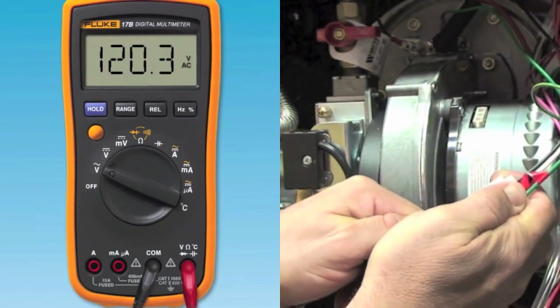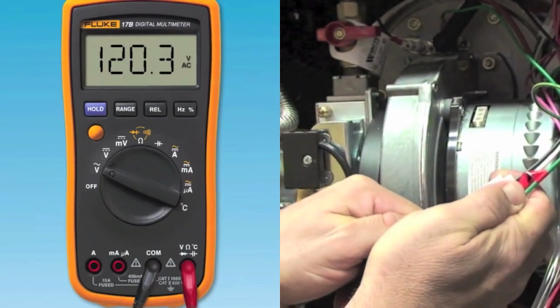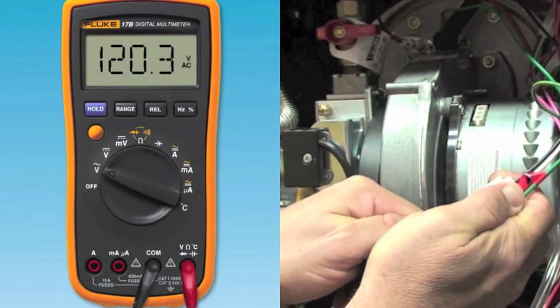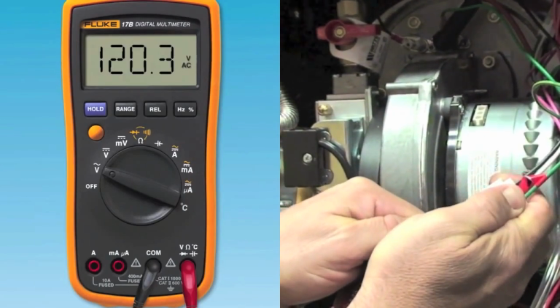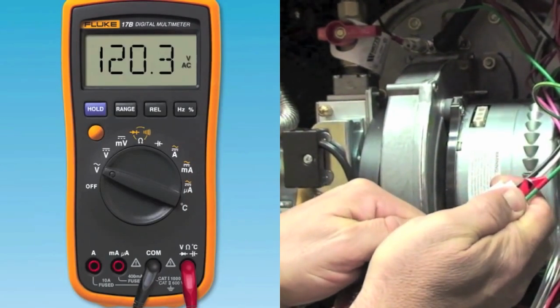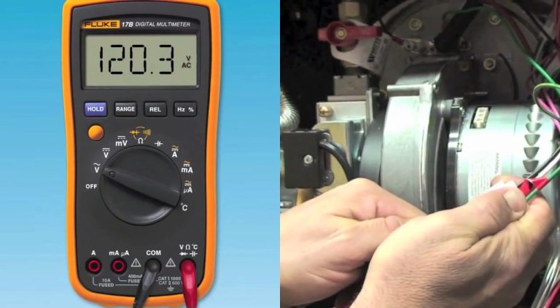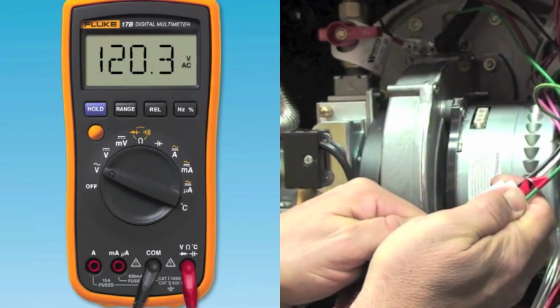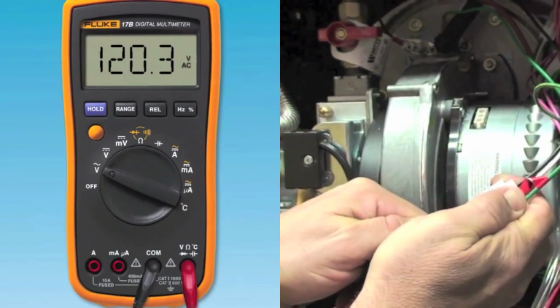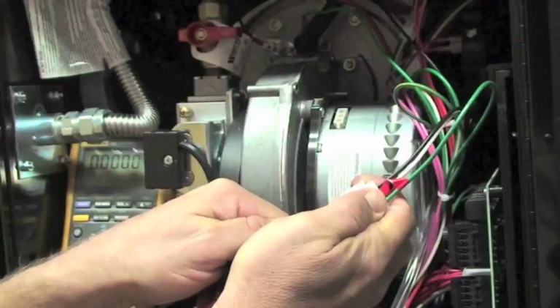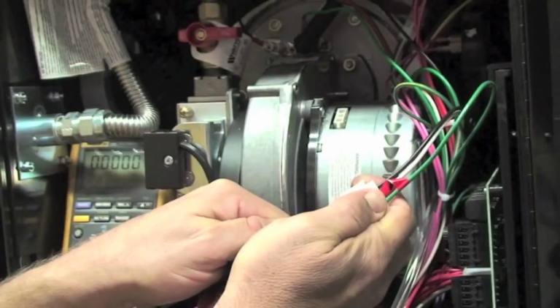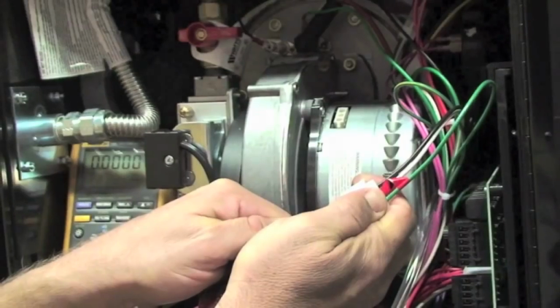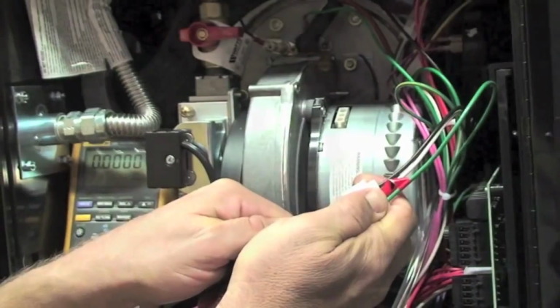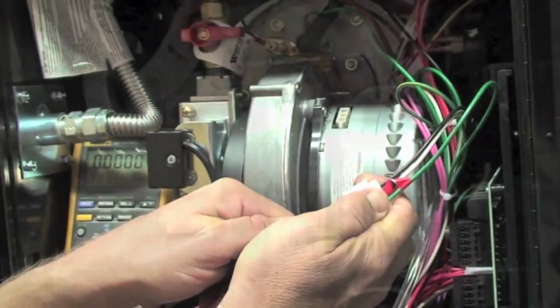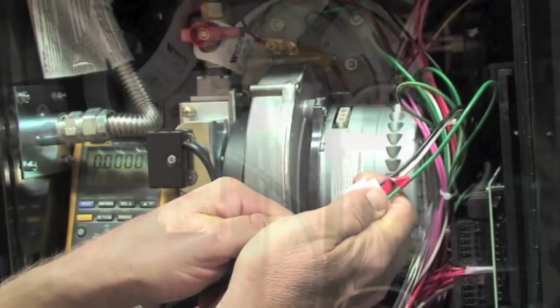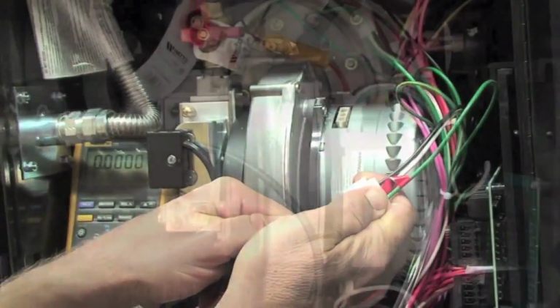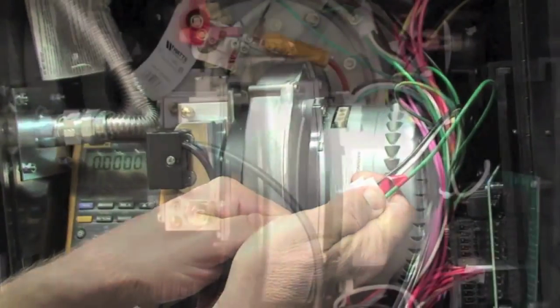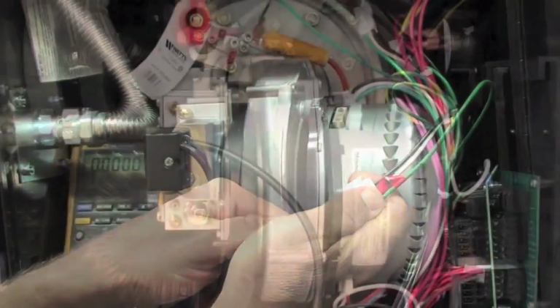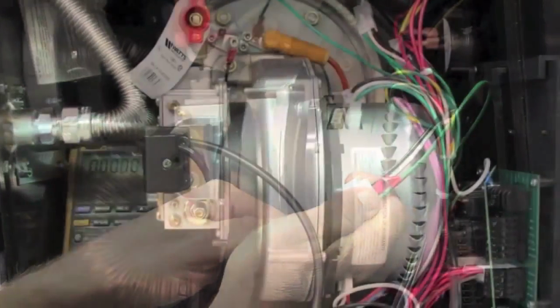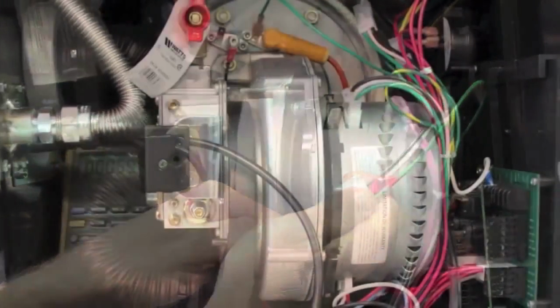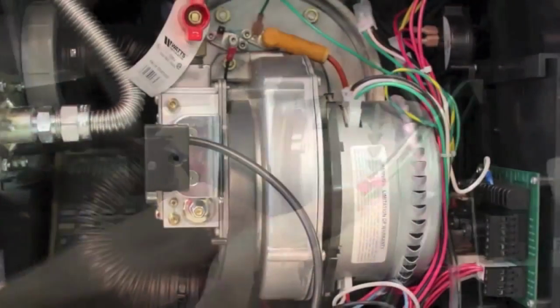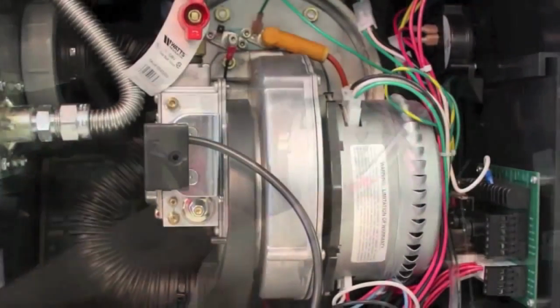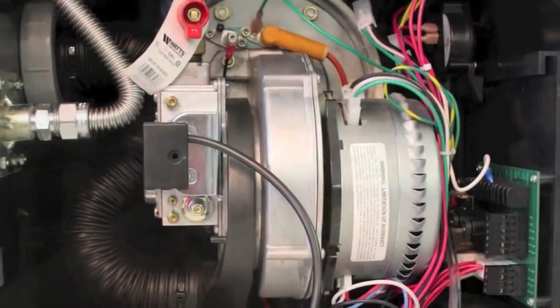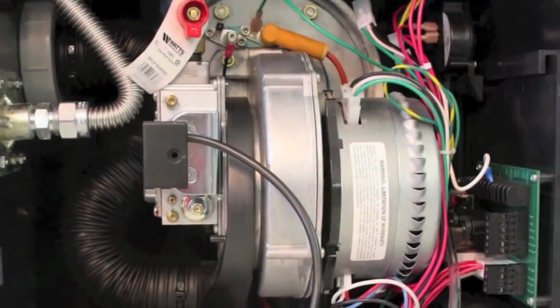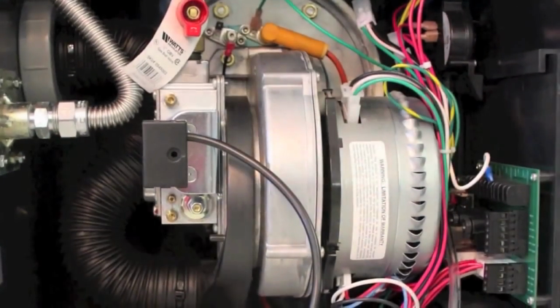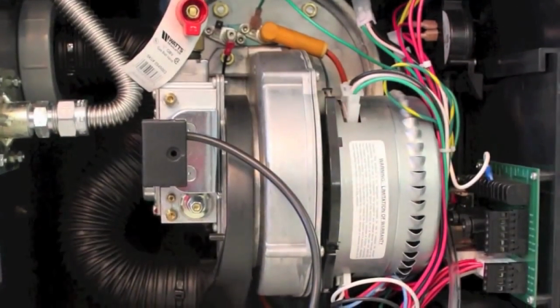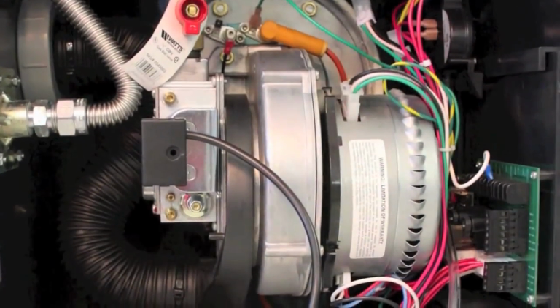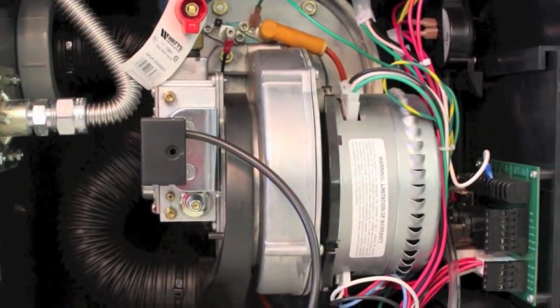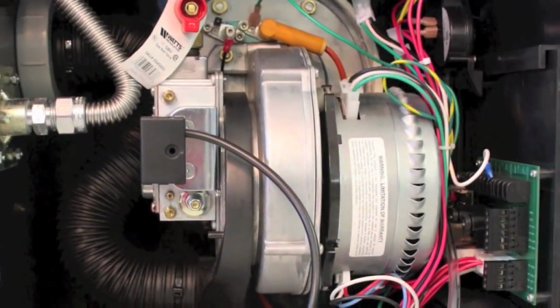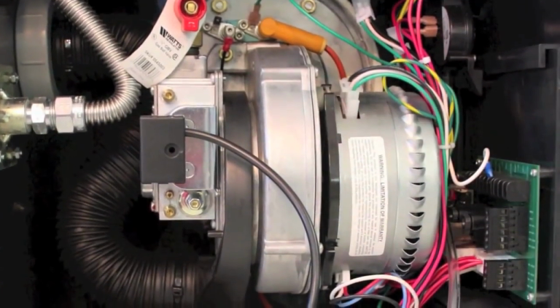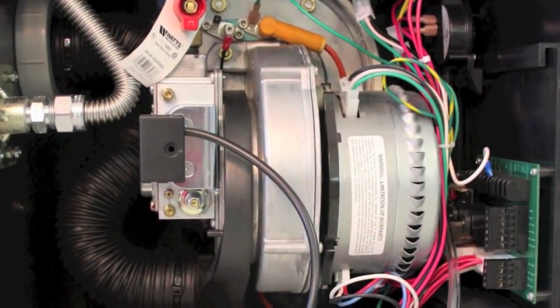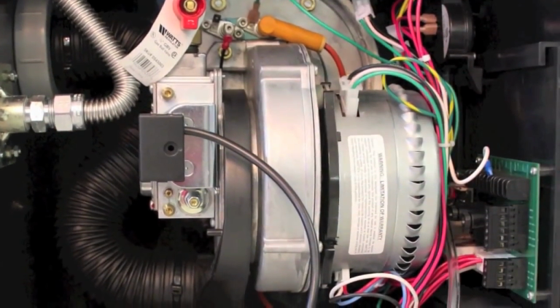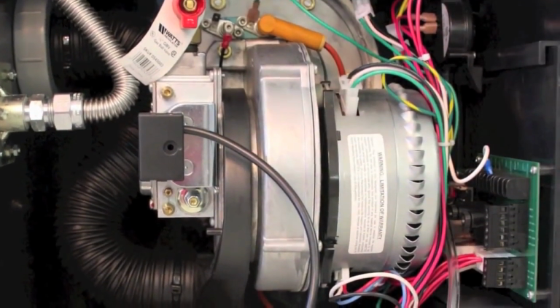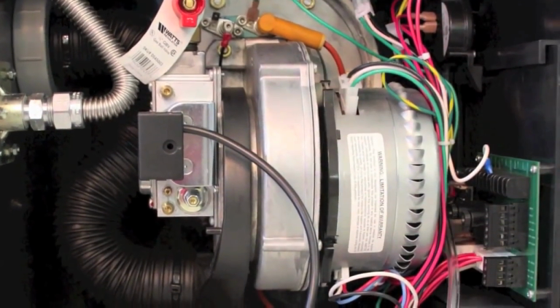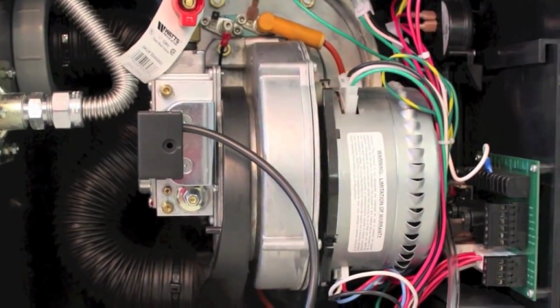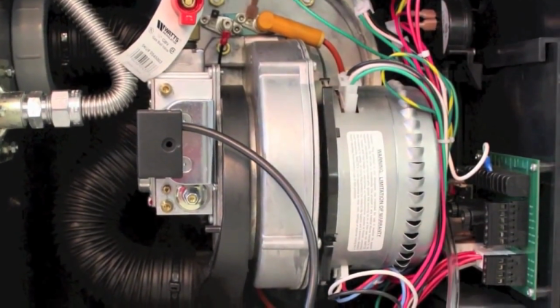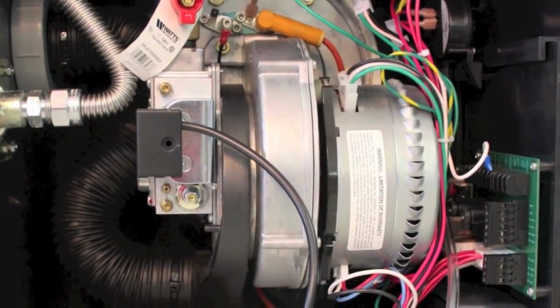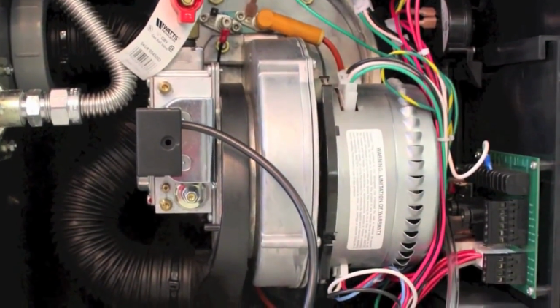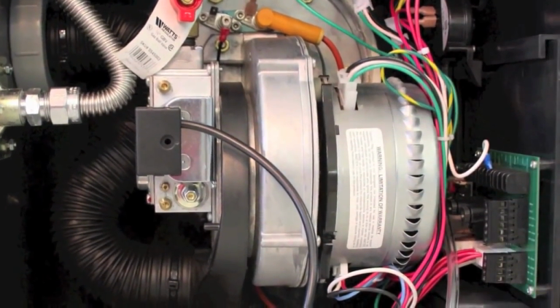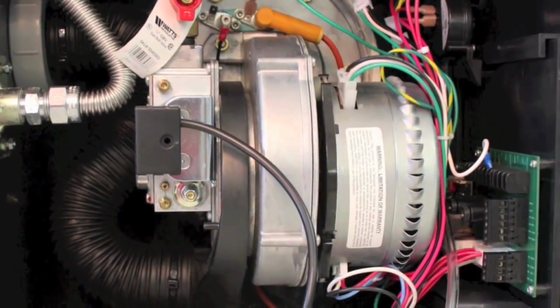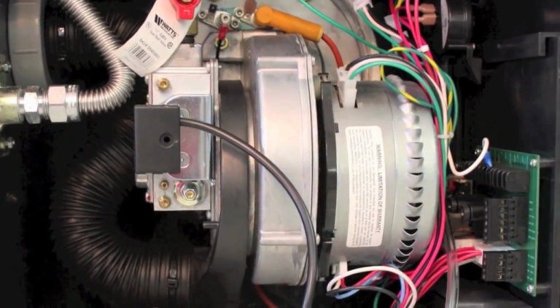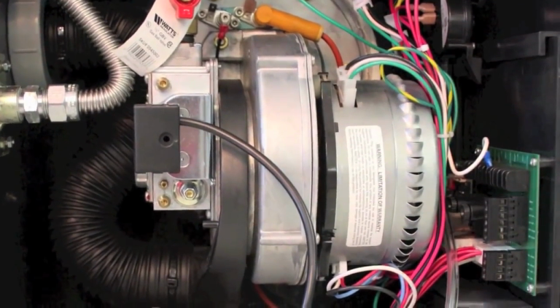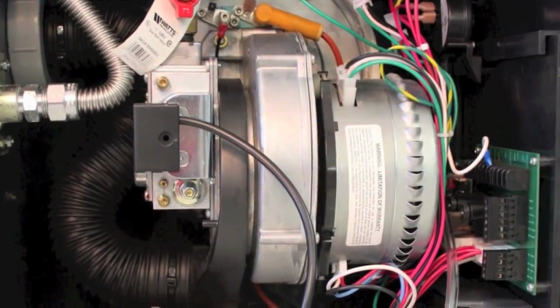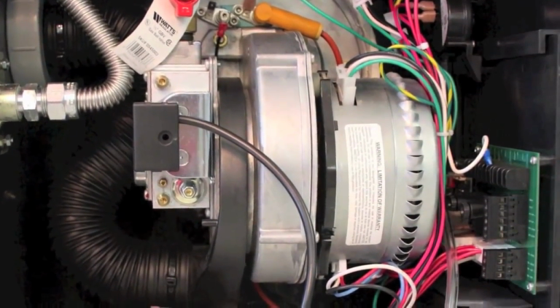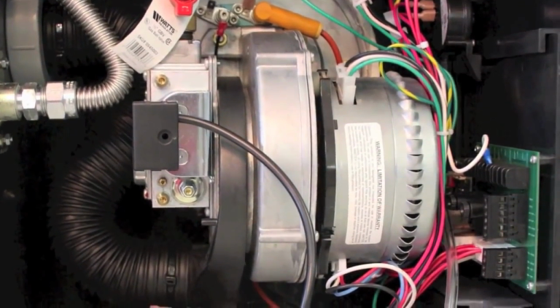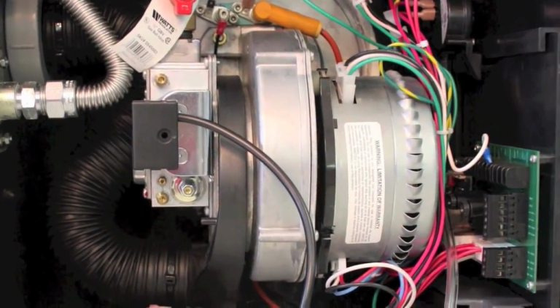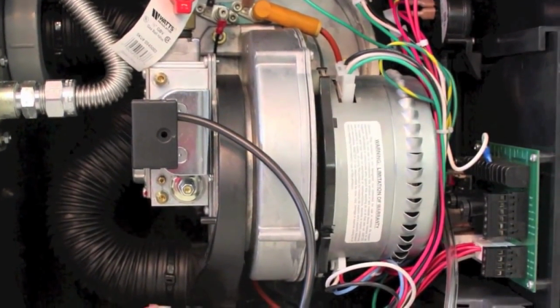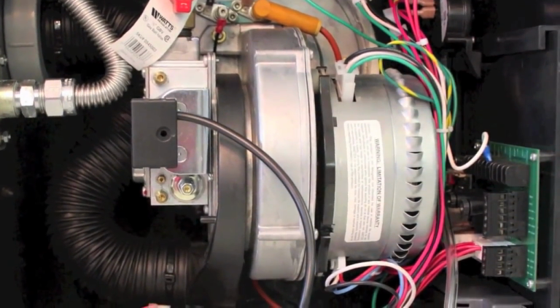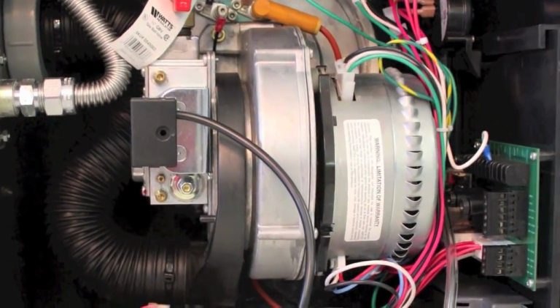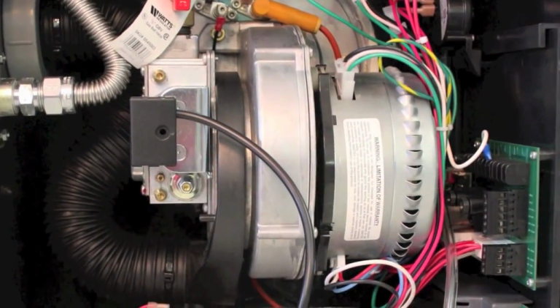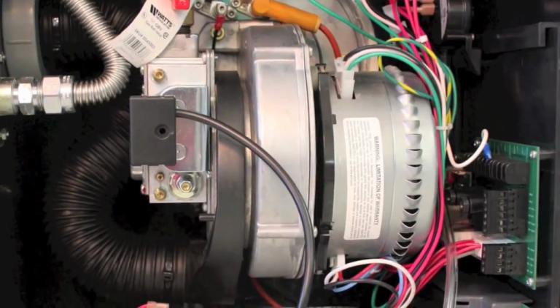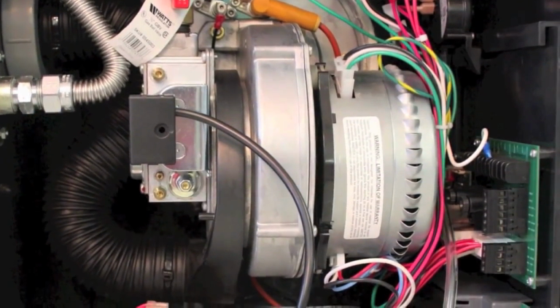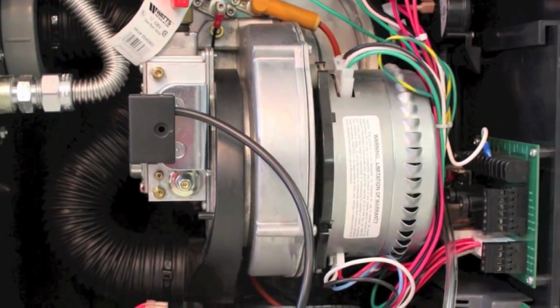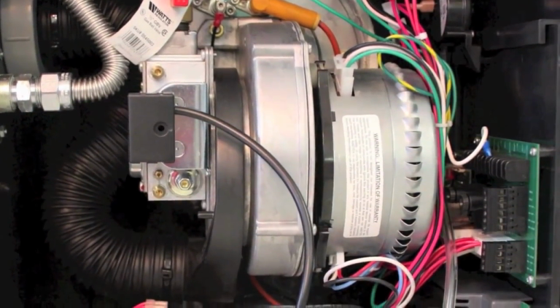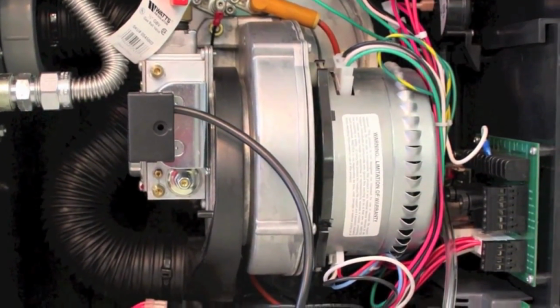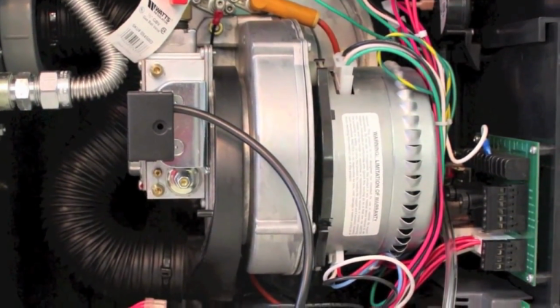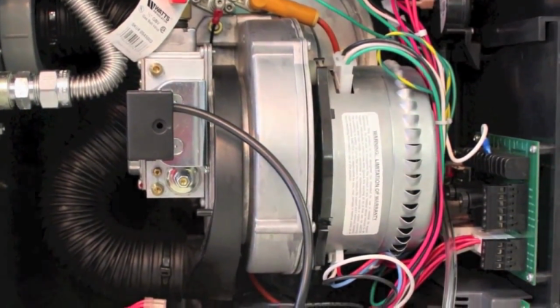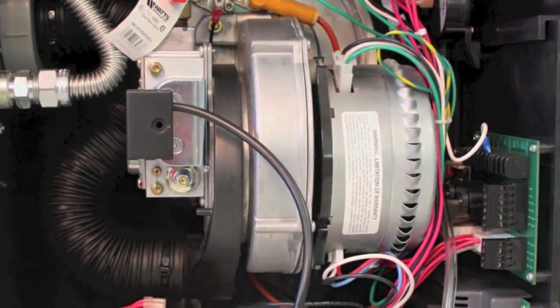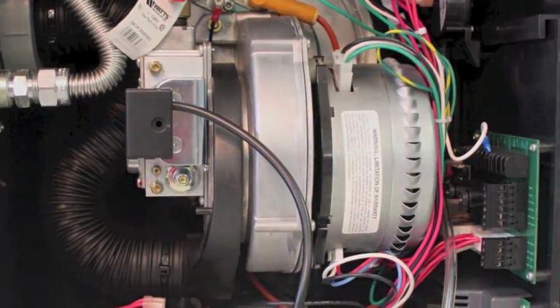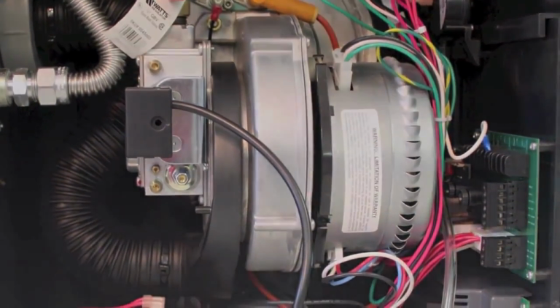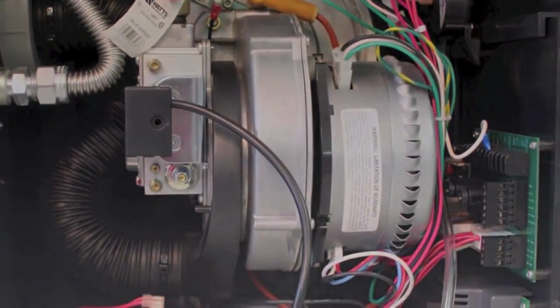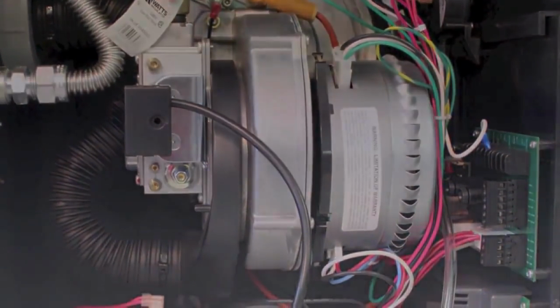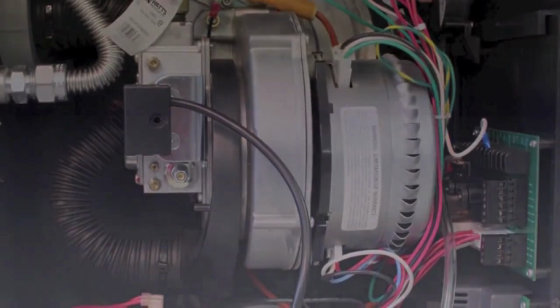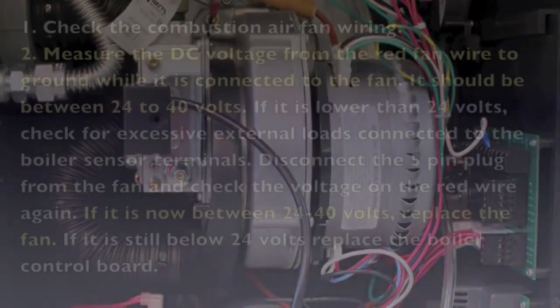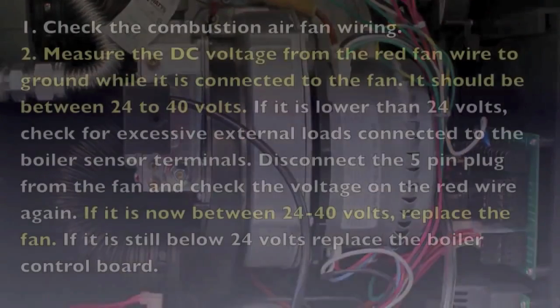If the voltage varies above or below these levels, please address the power coming into the appliance.